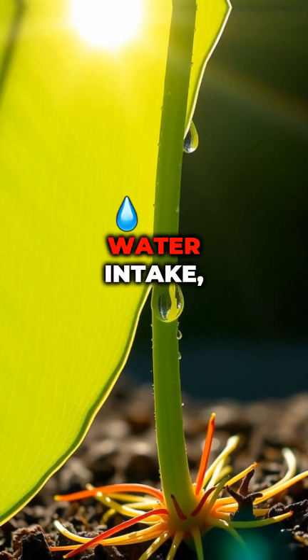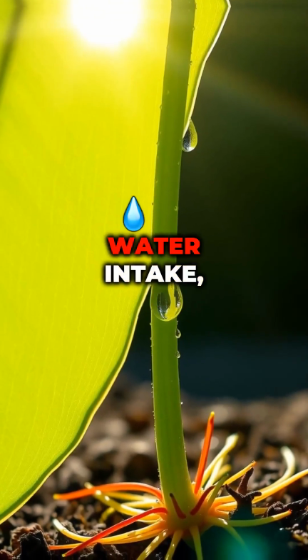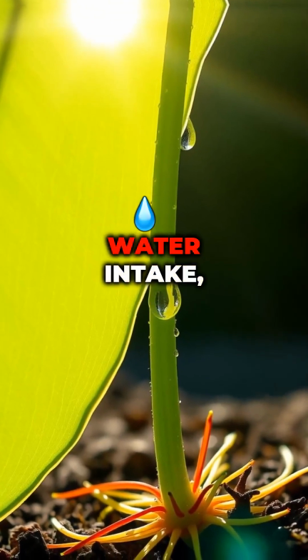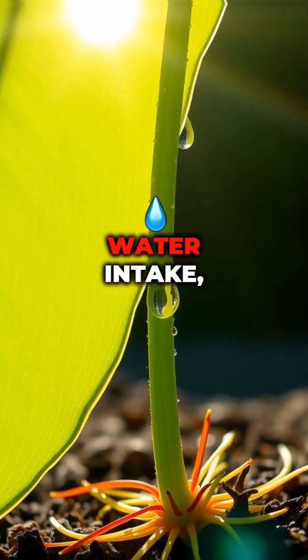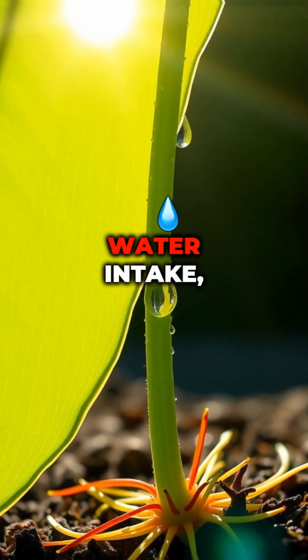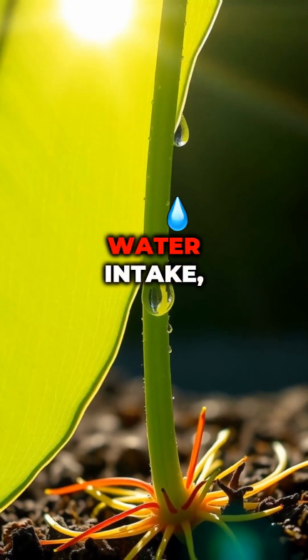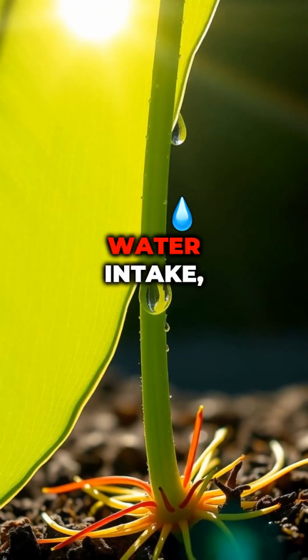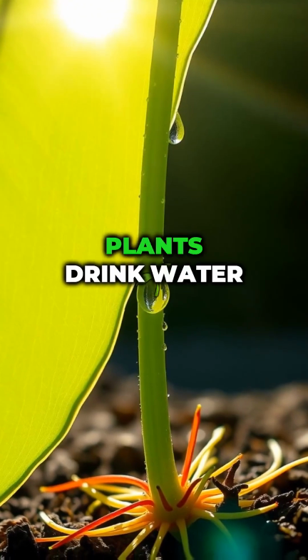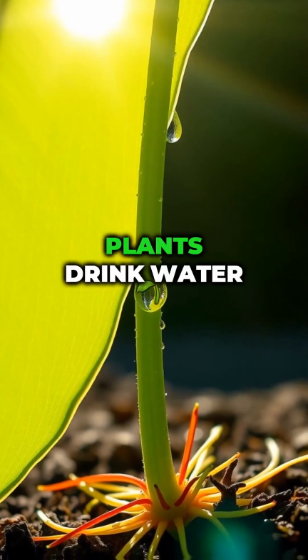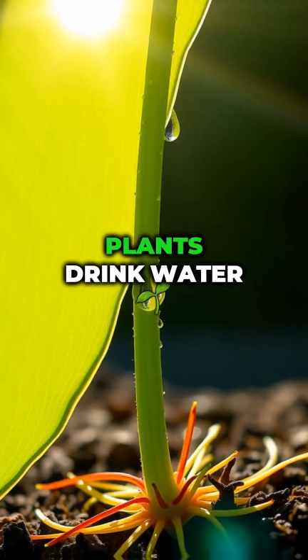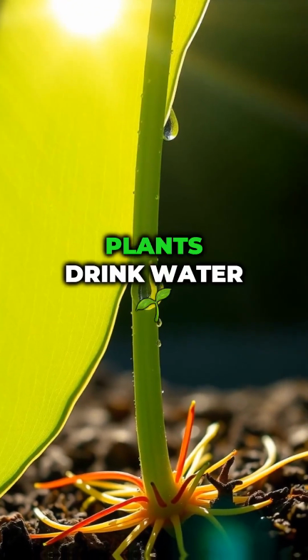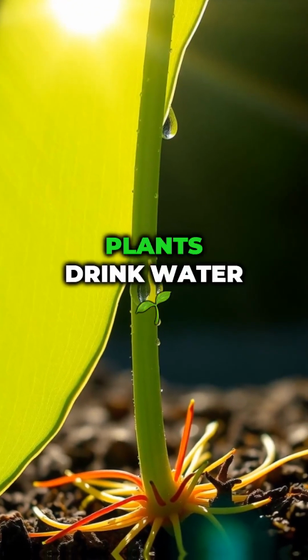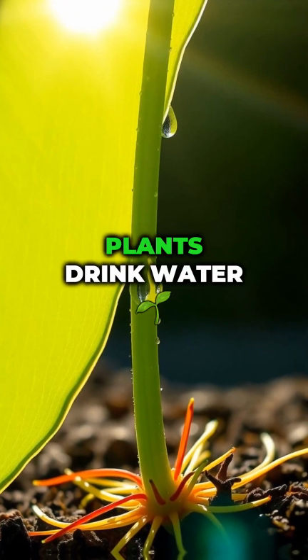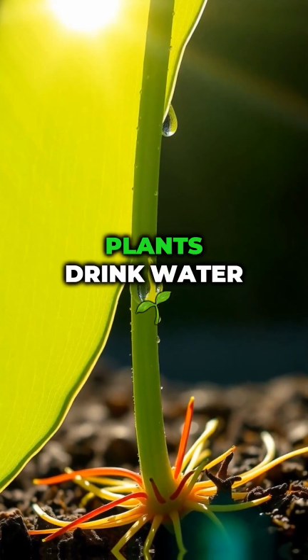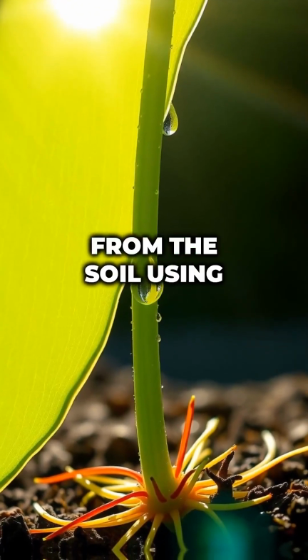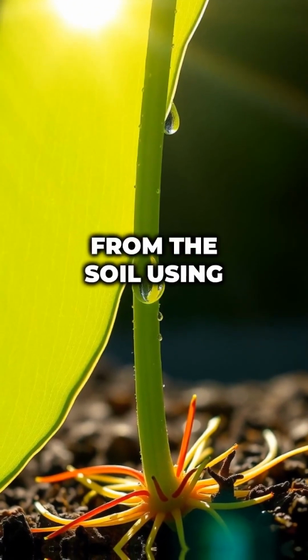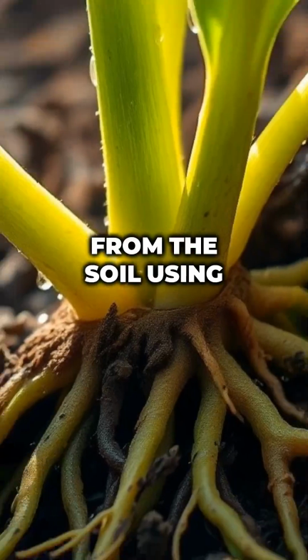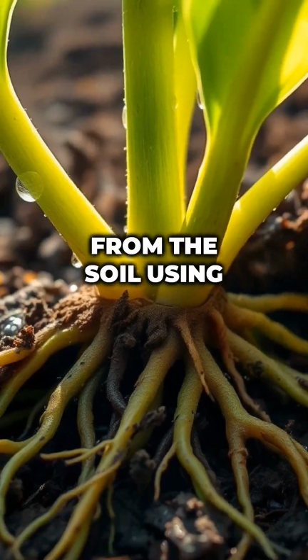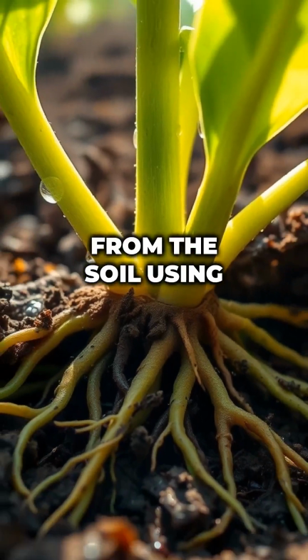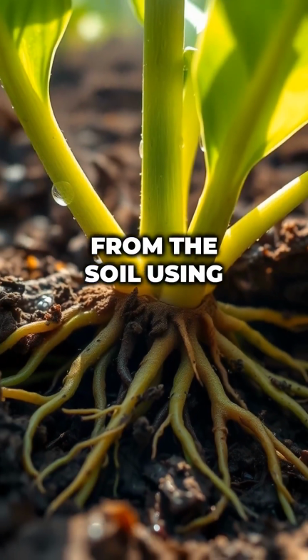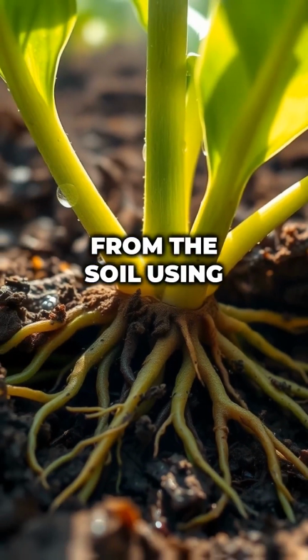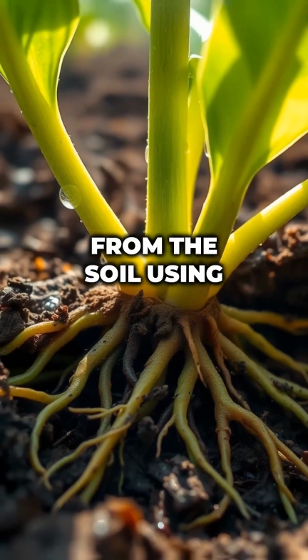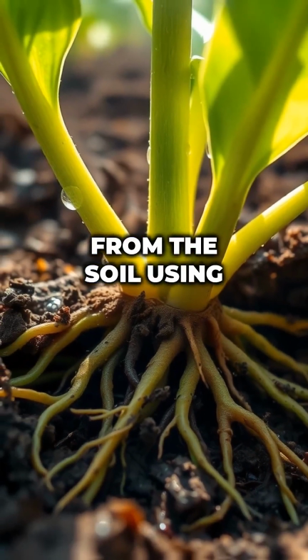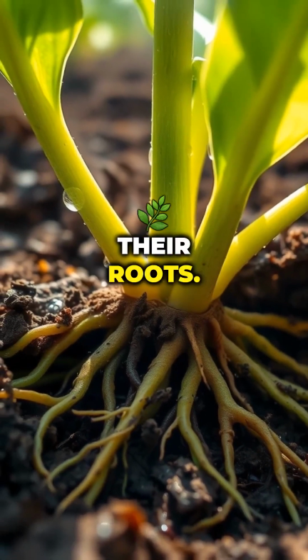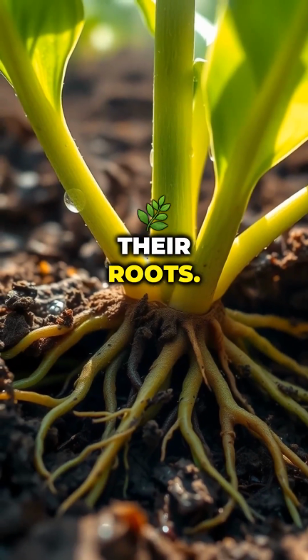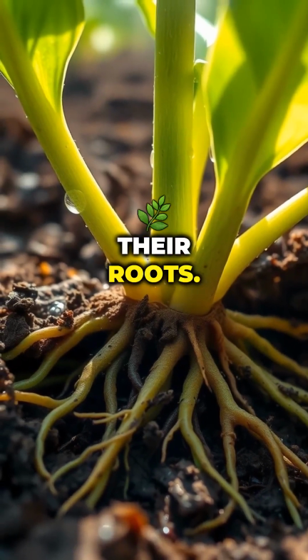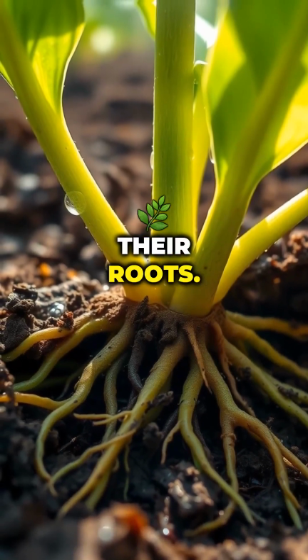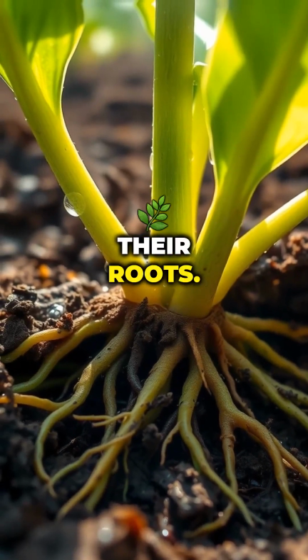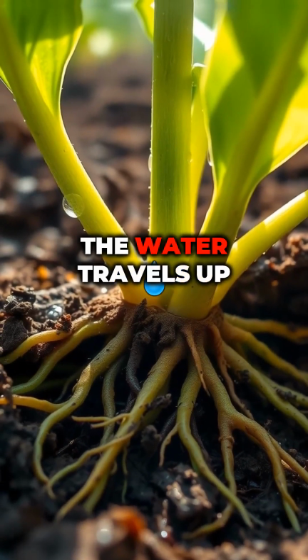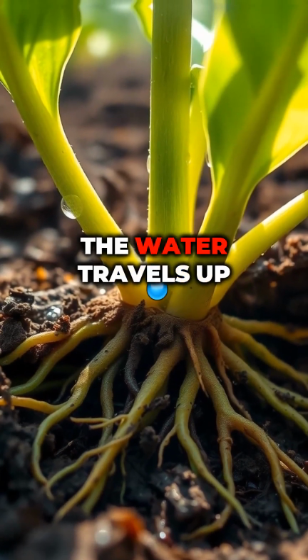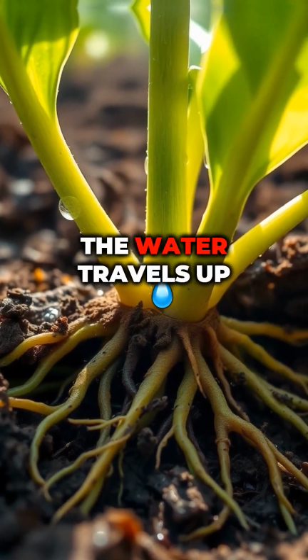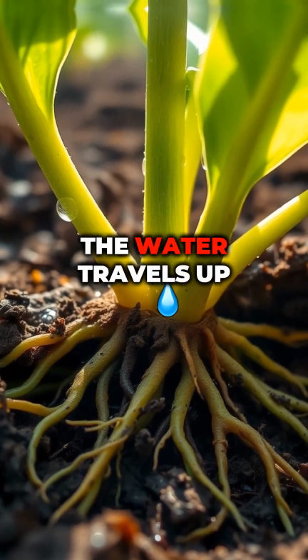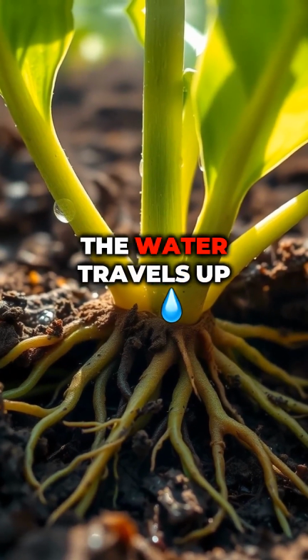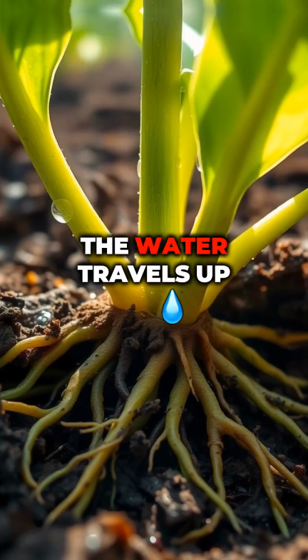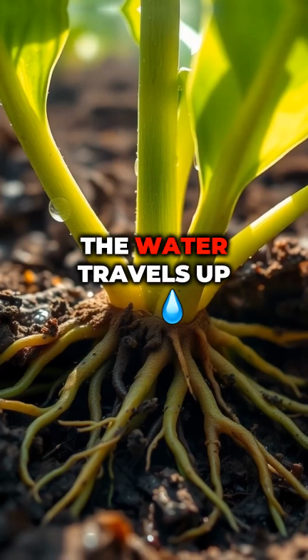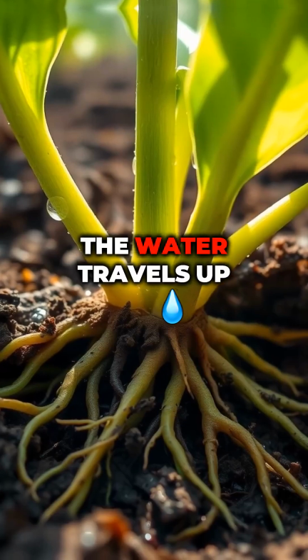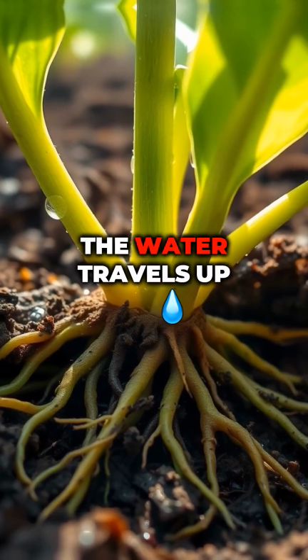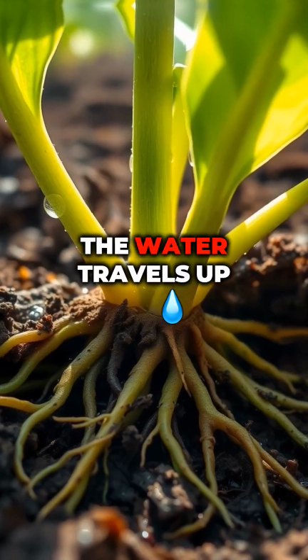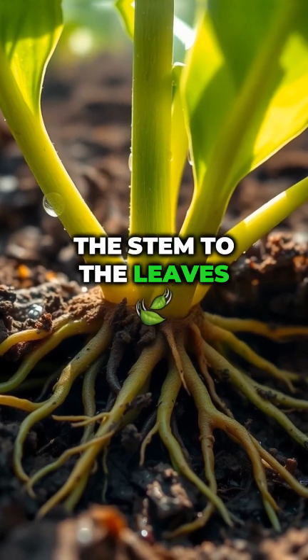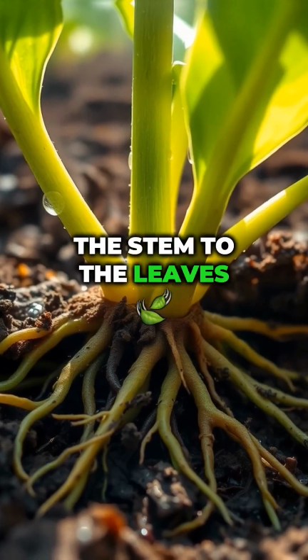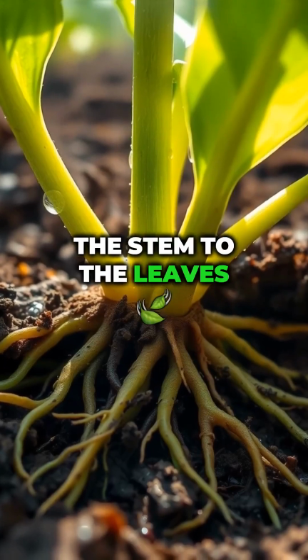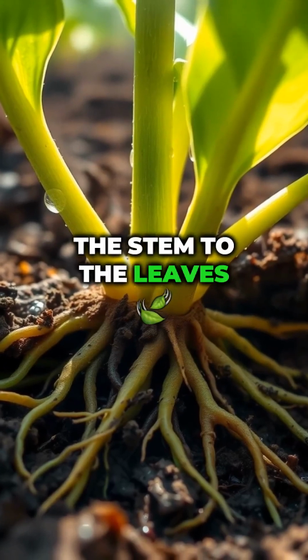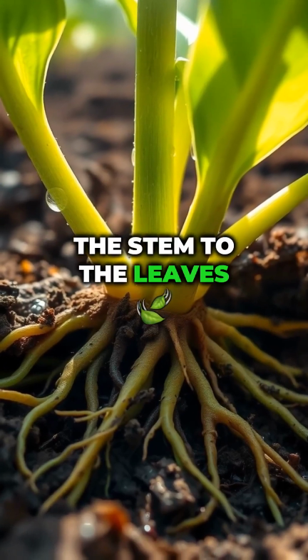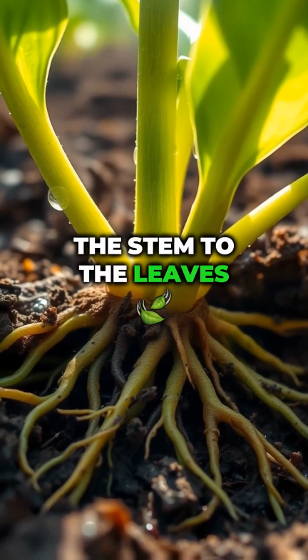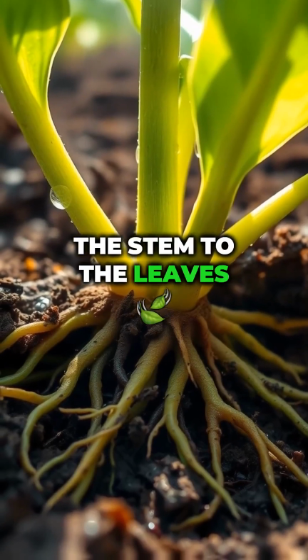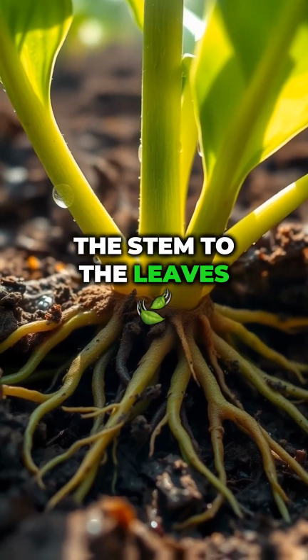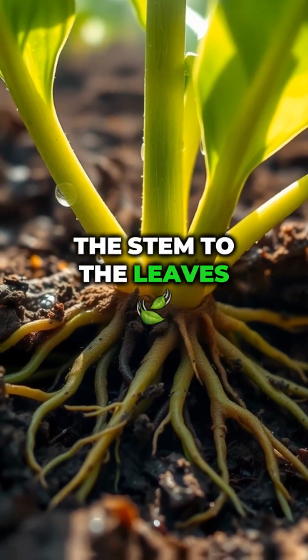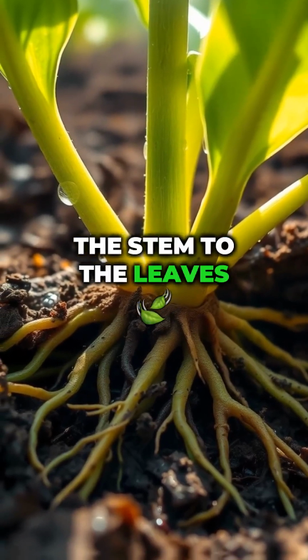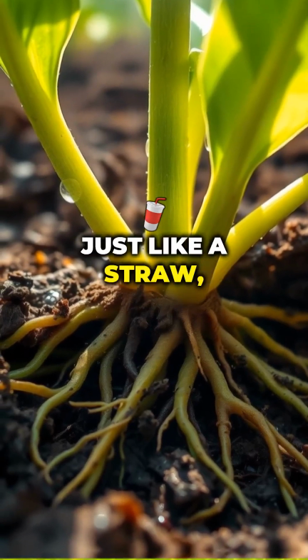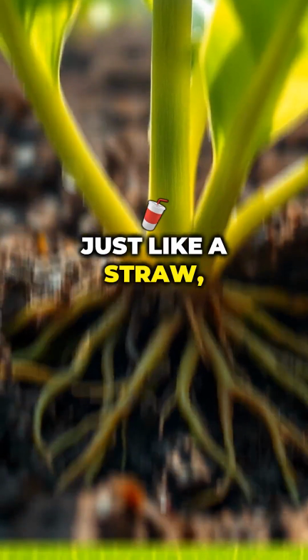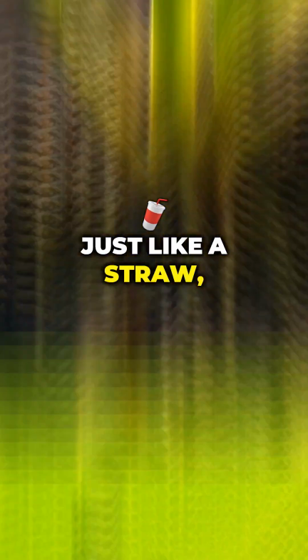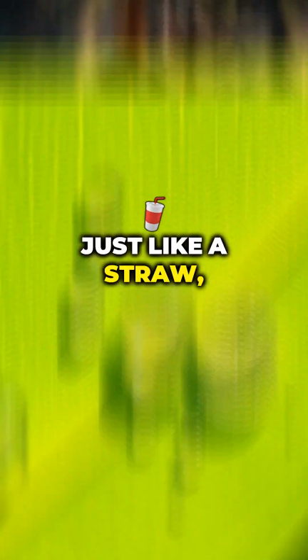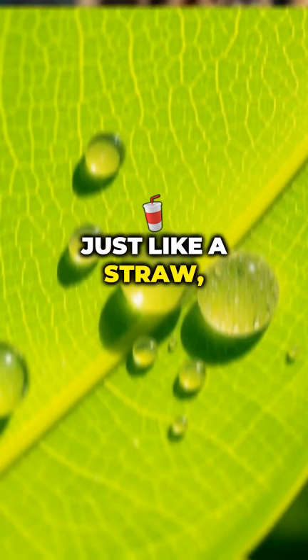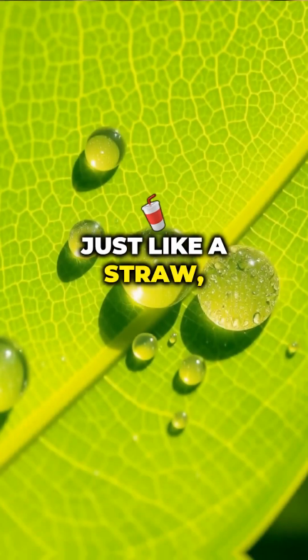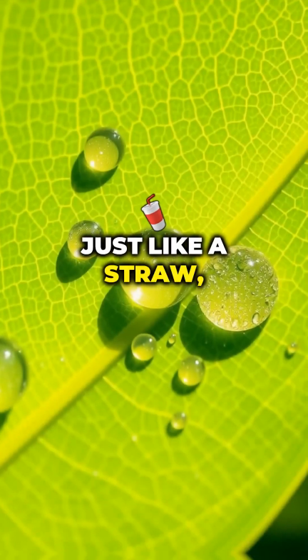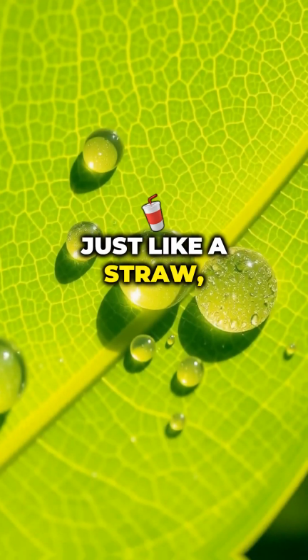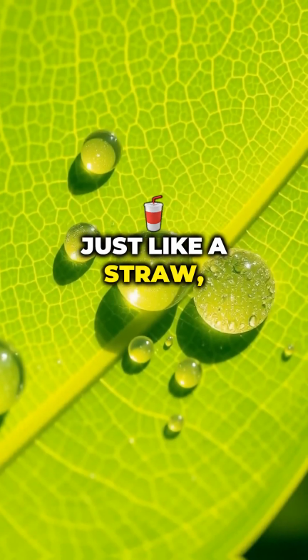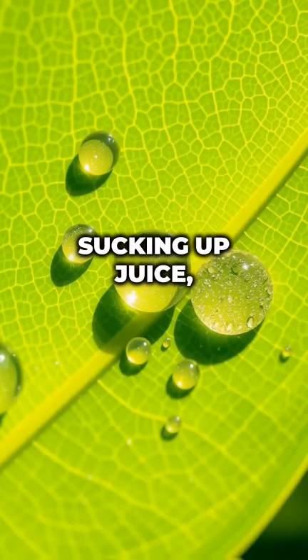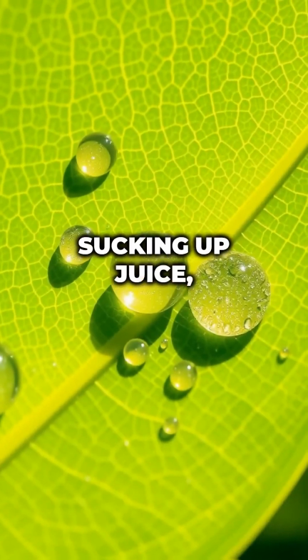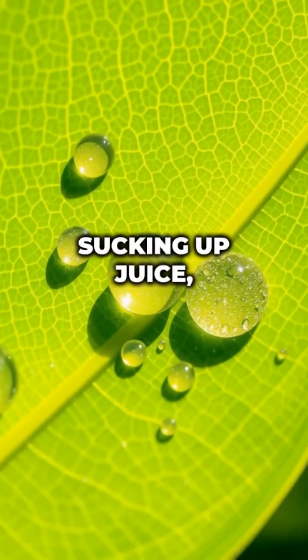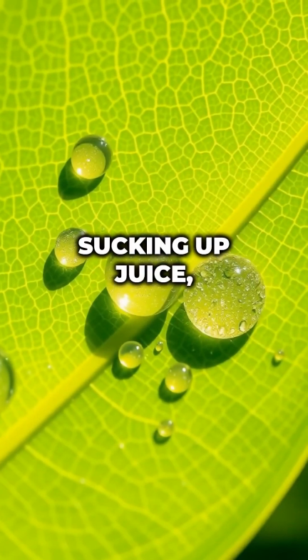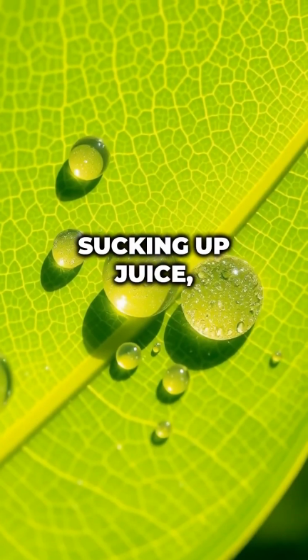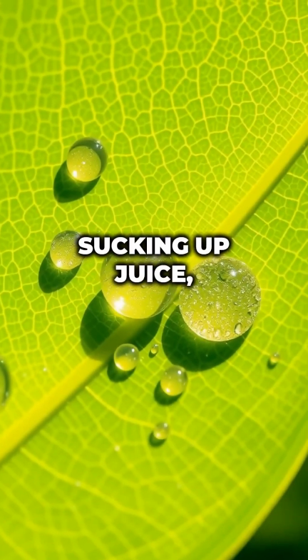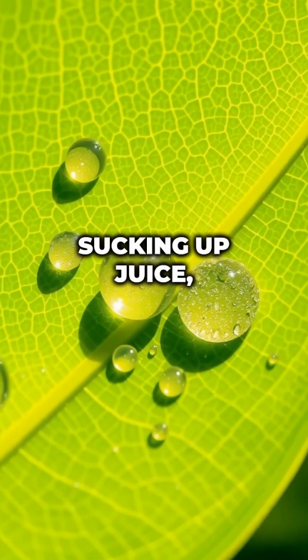Water intake. Plants drink water from the soil using their roots. The water travels up the stem to the leaves, just like a straw sucking up juice.